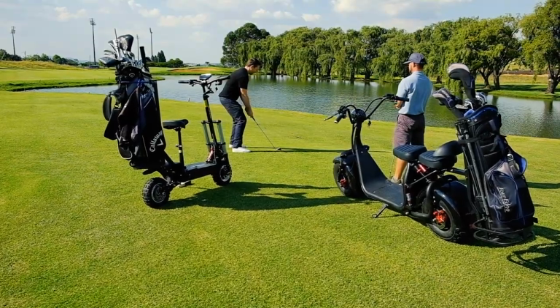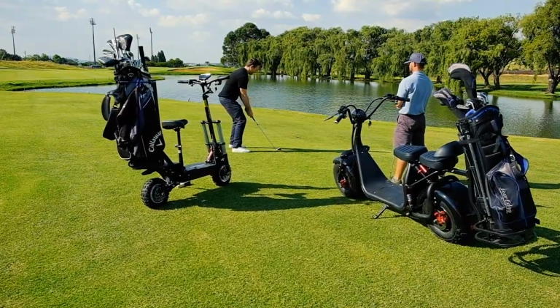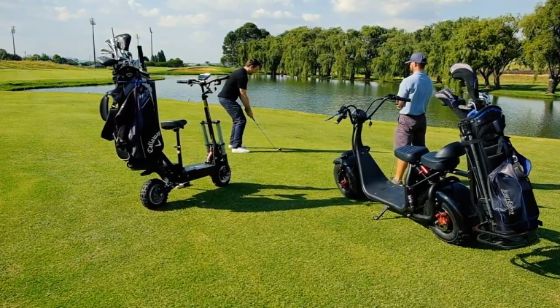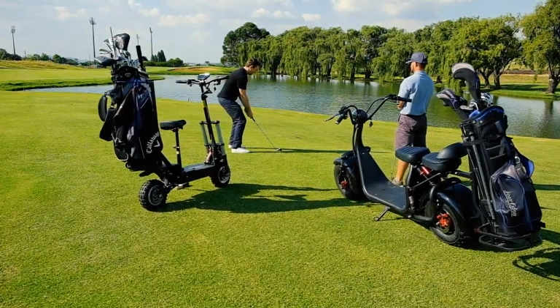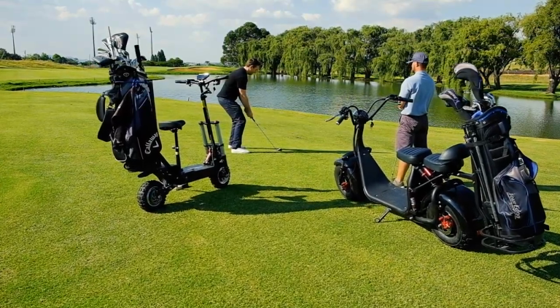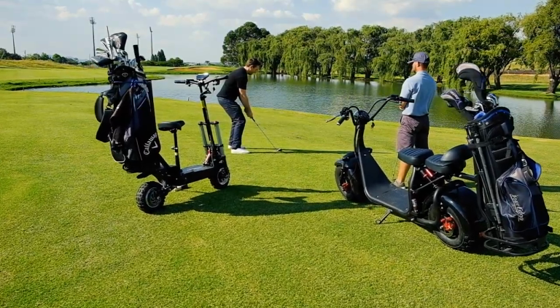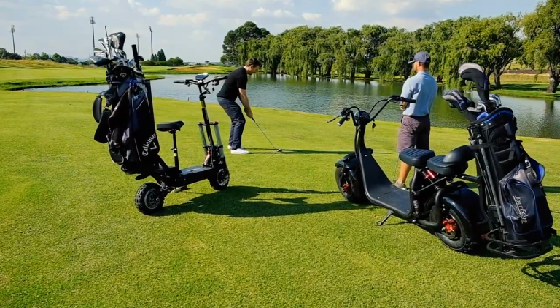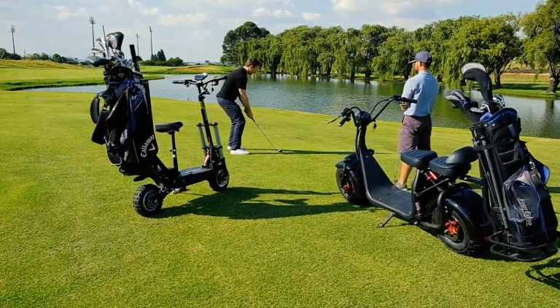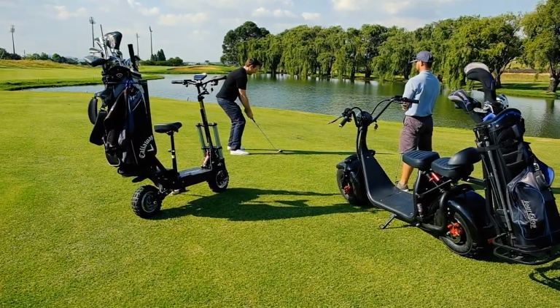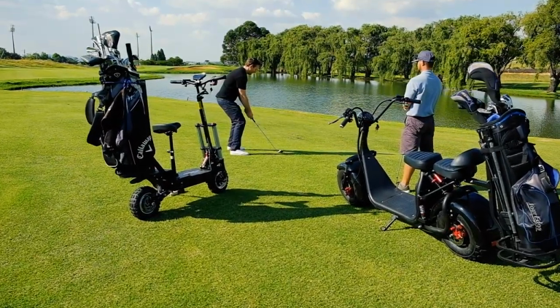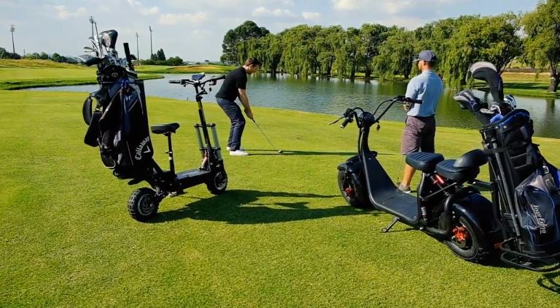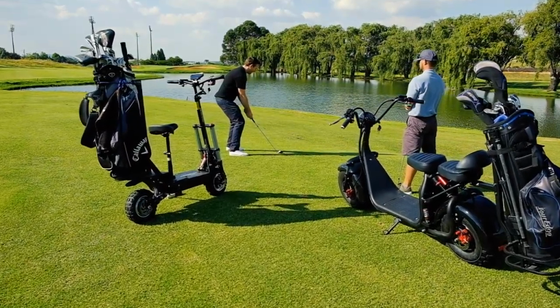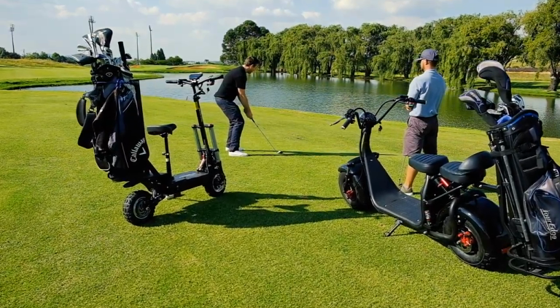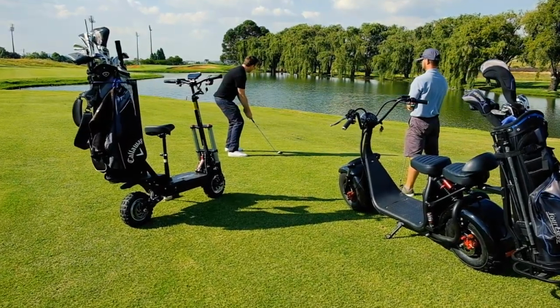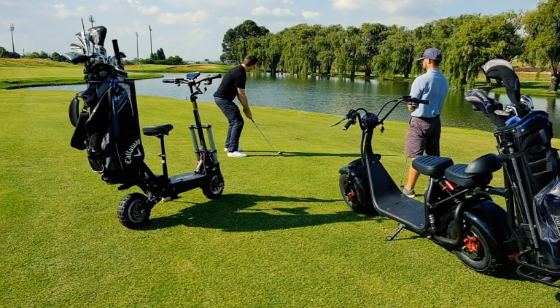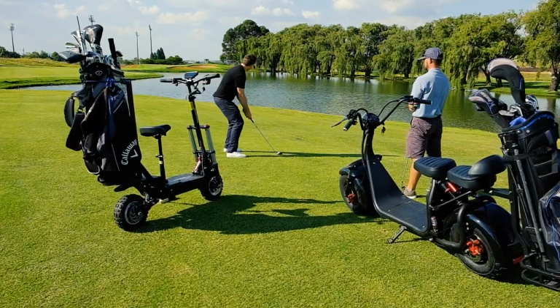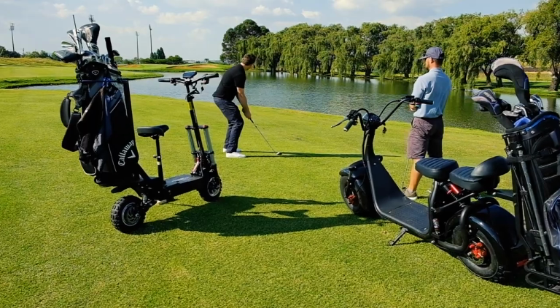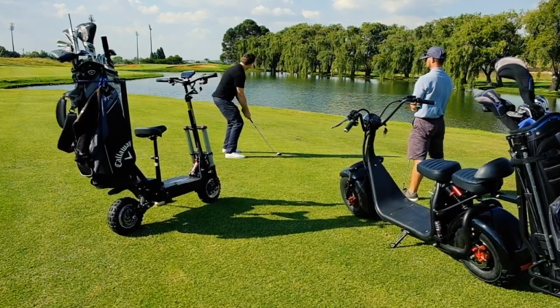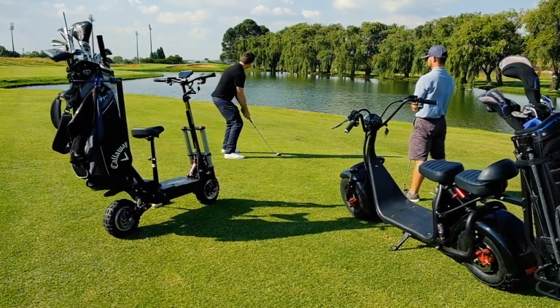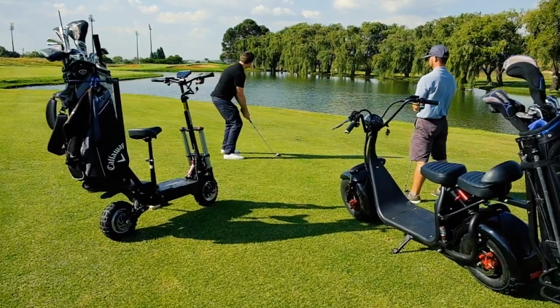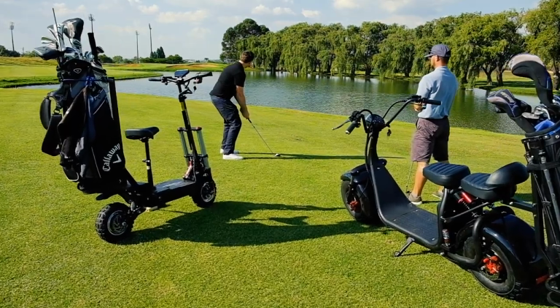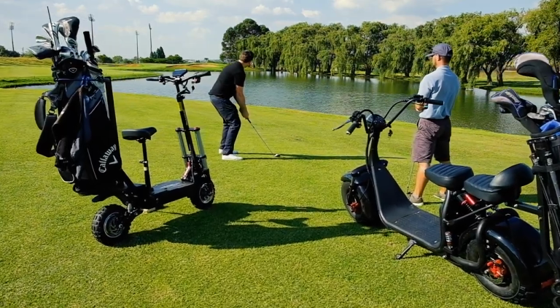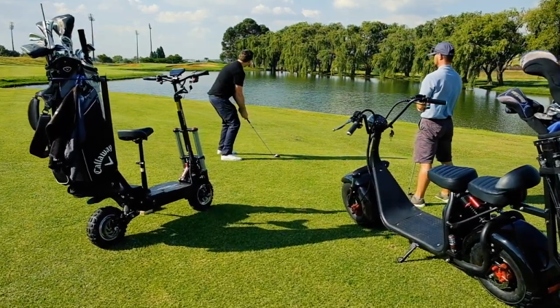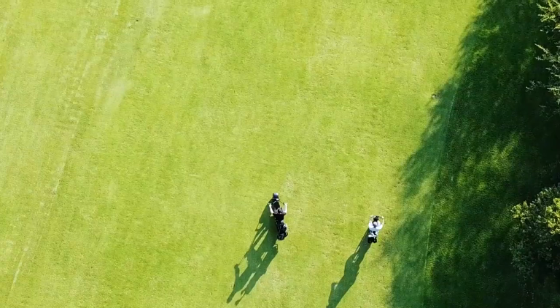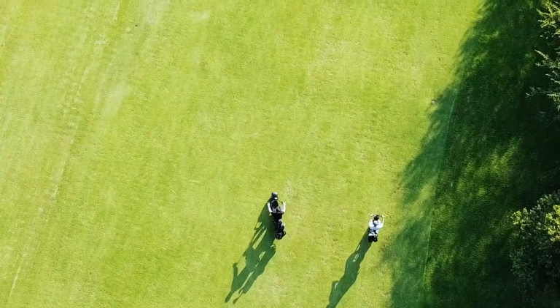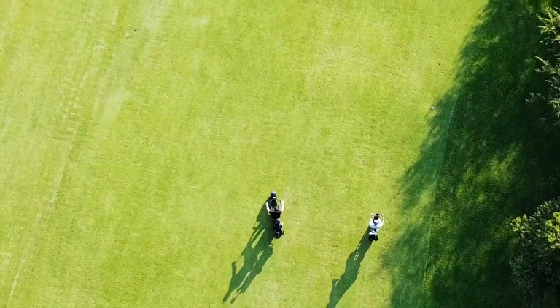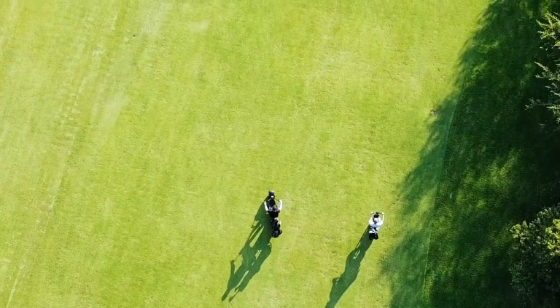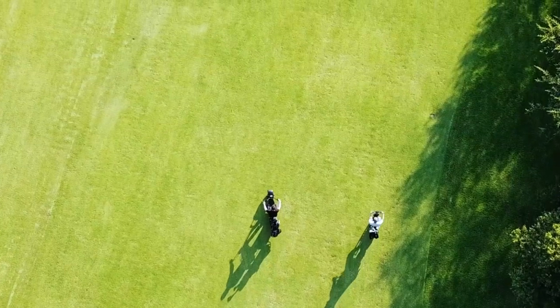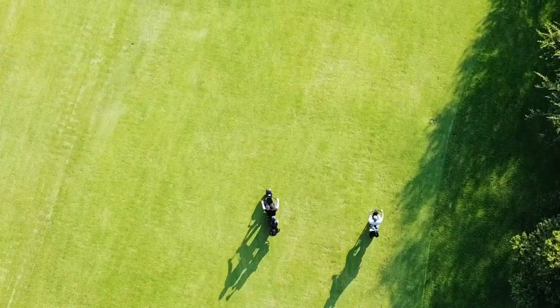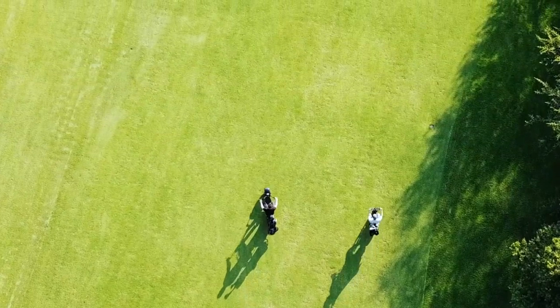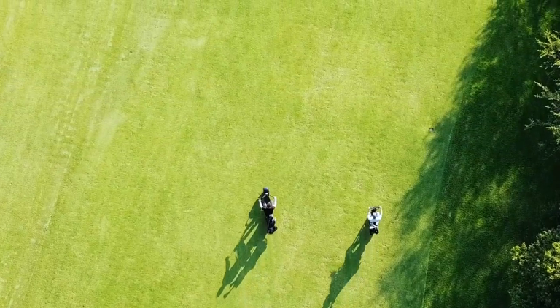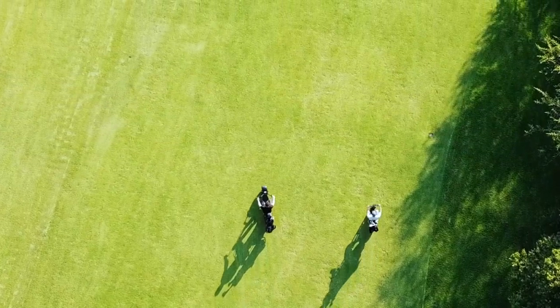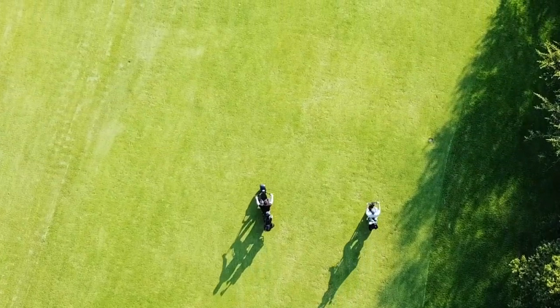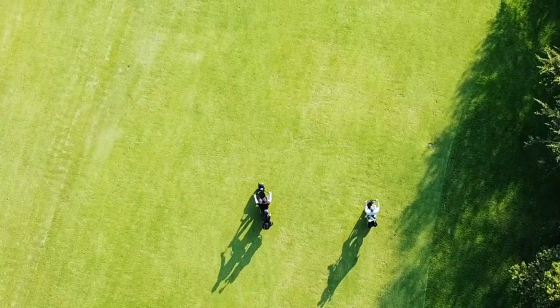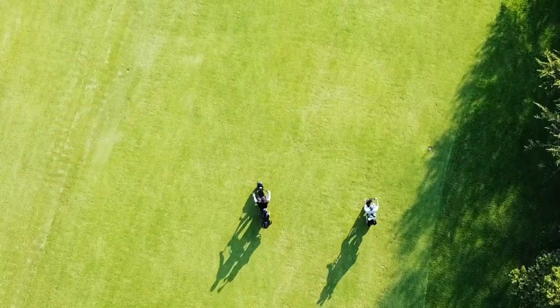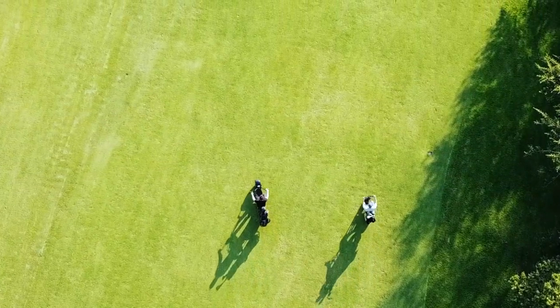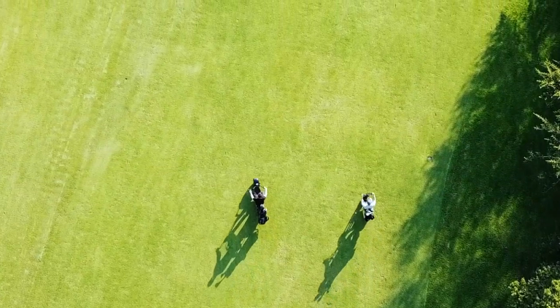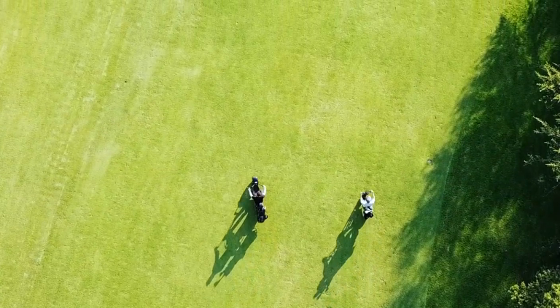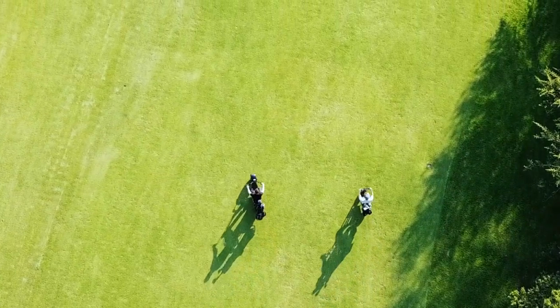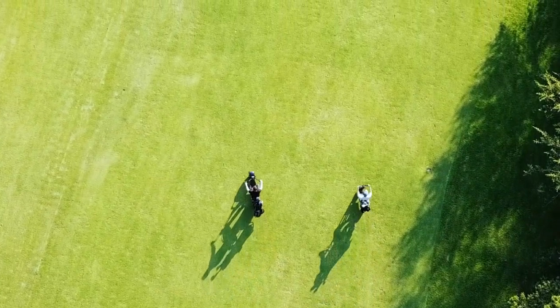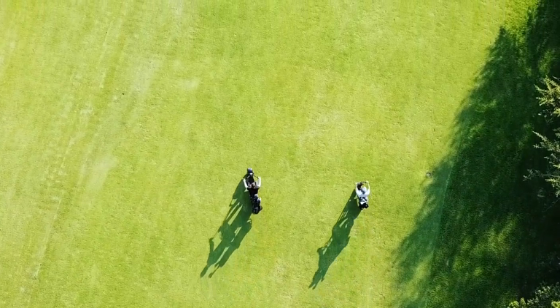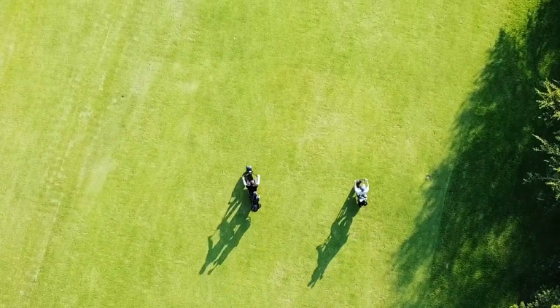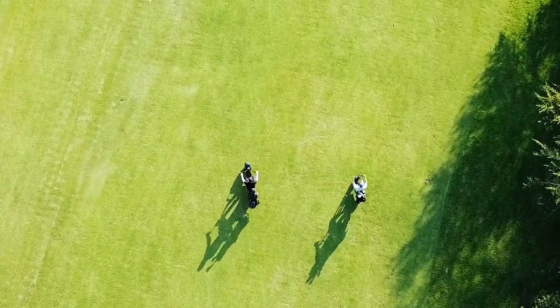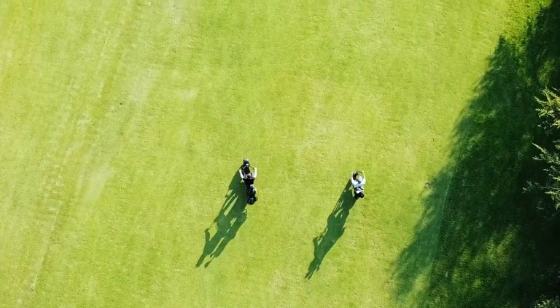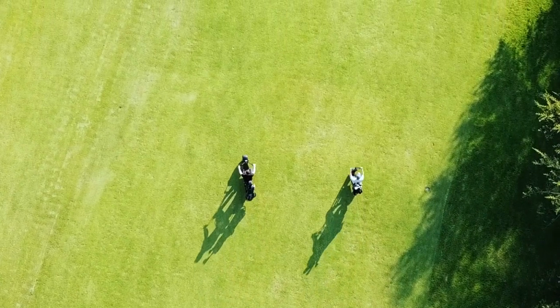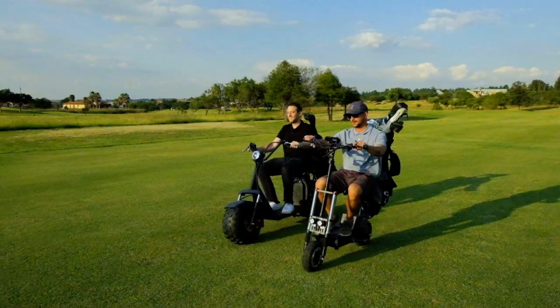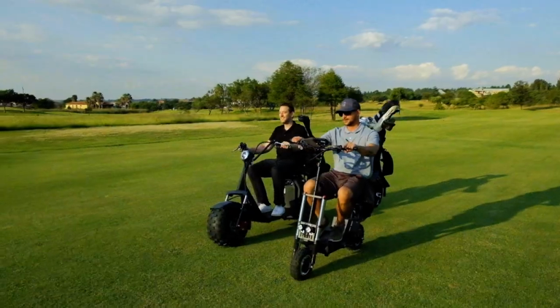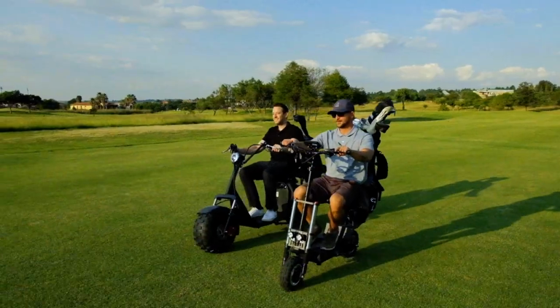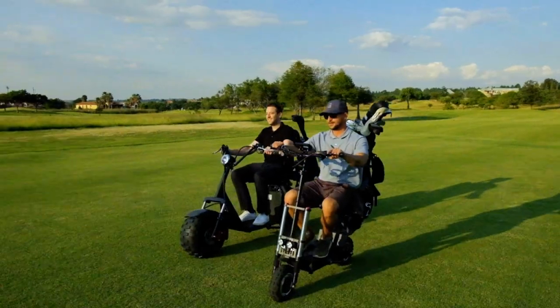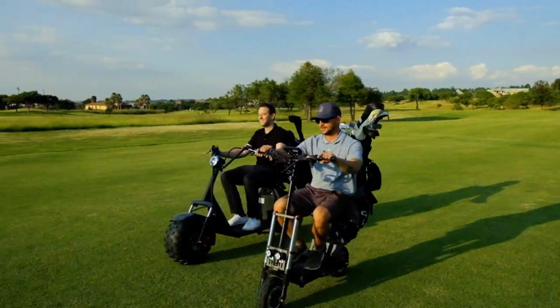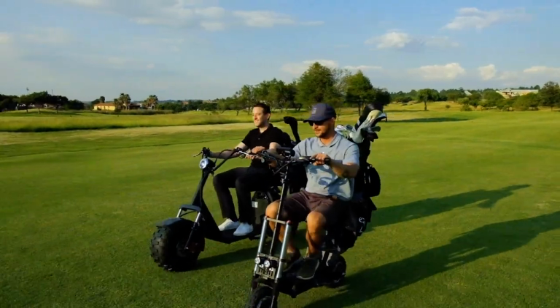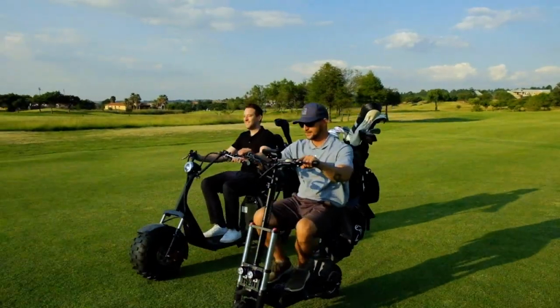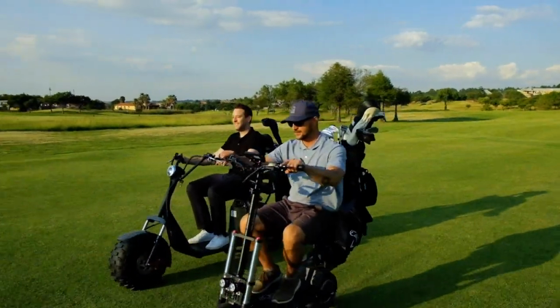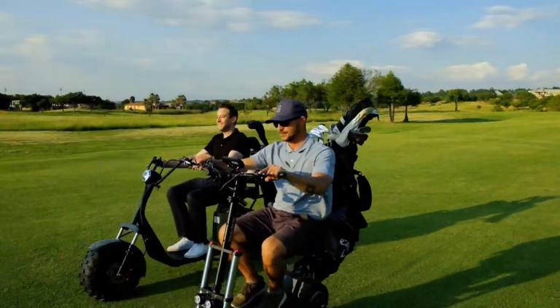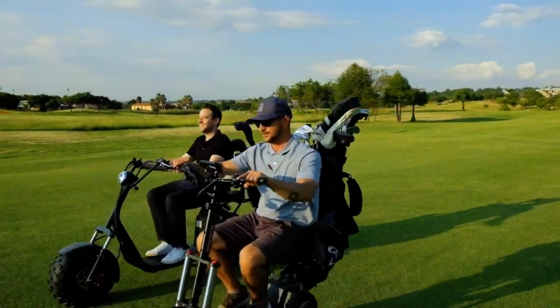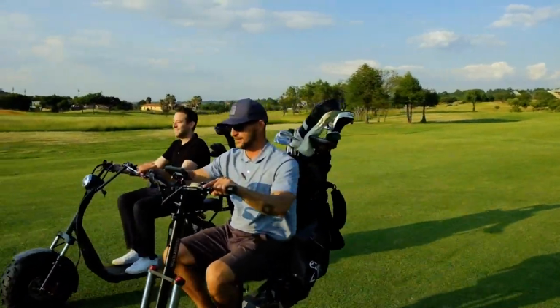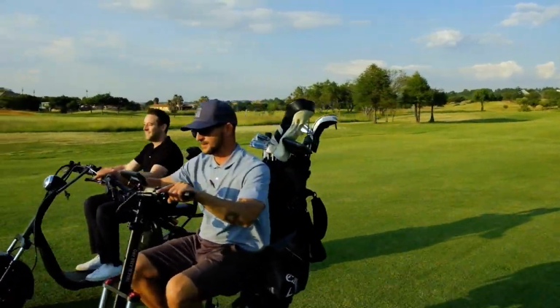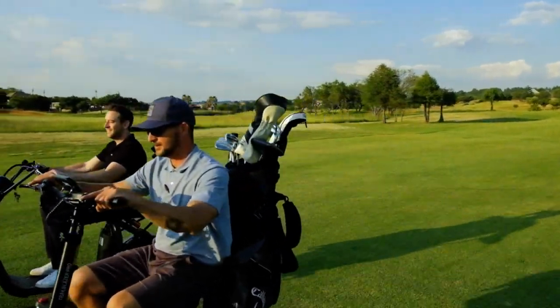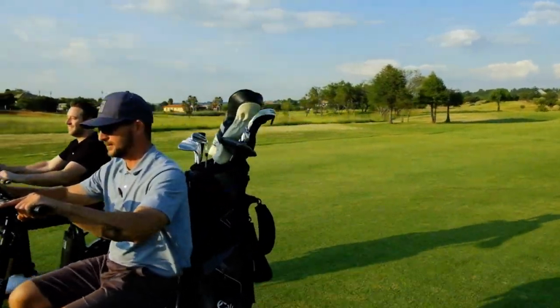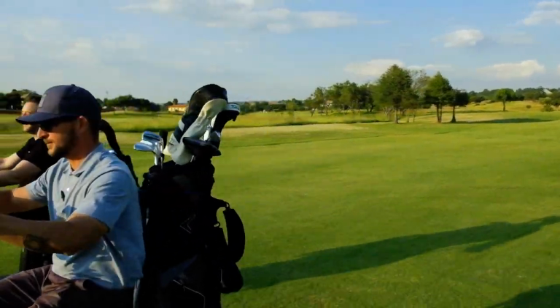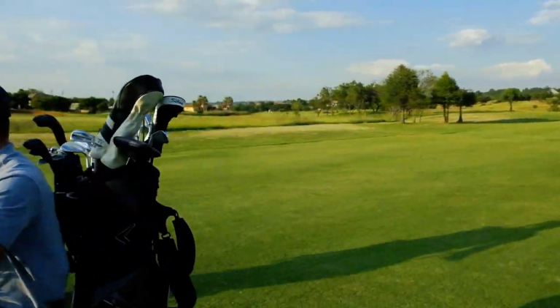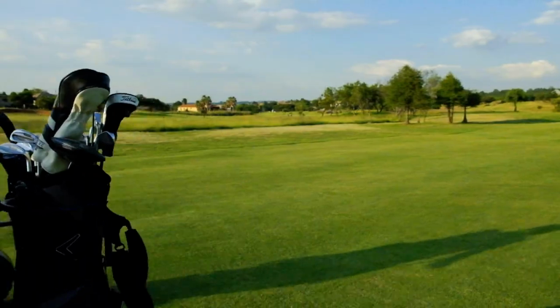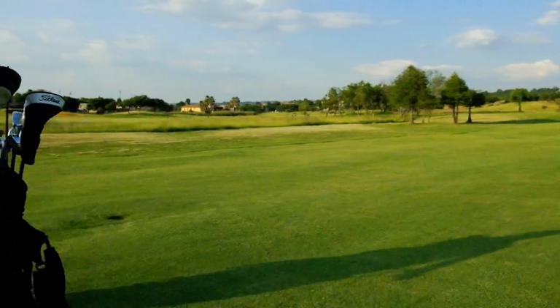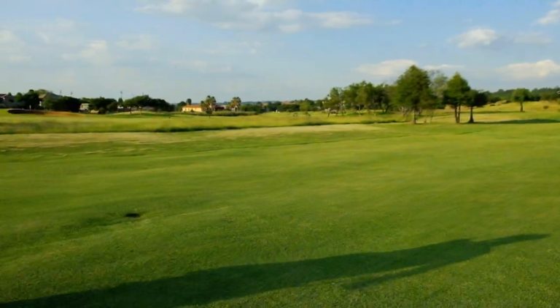If you're off for a round of golf, taking the road less traveled, or out for a cruise, X-Ramp and Ultra Scooter will take you there.